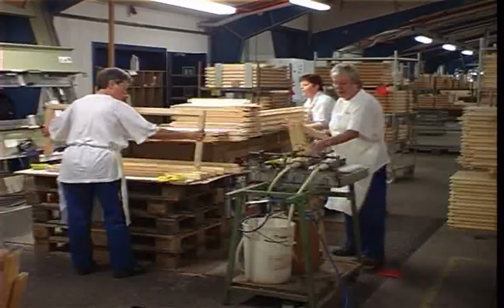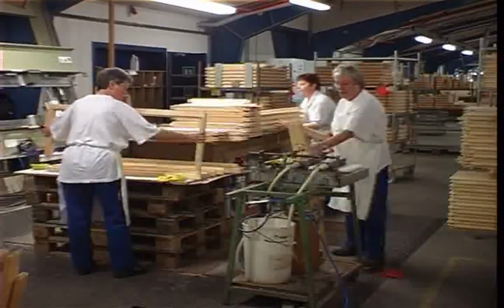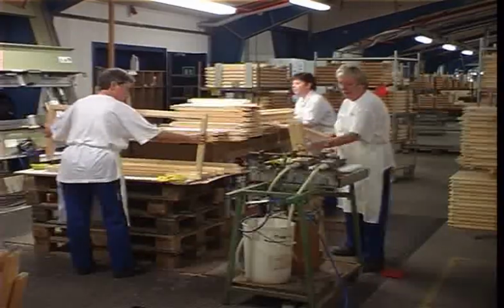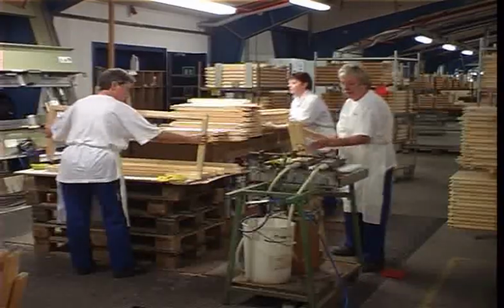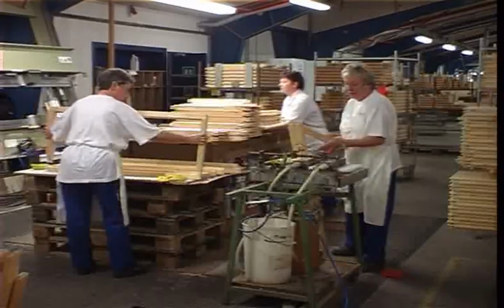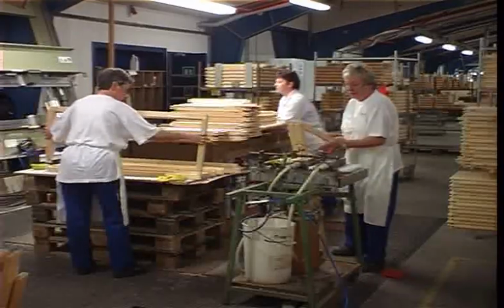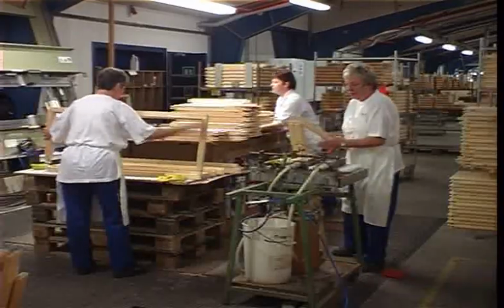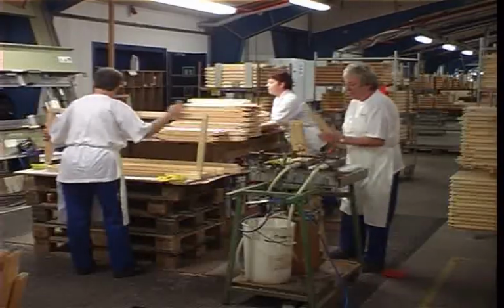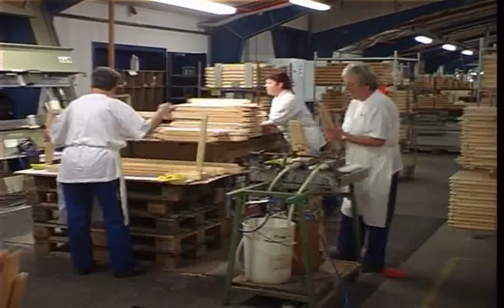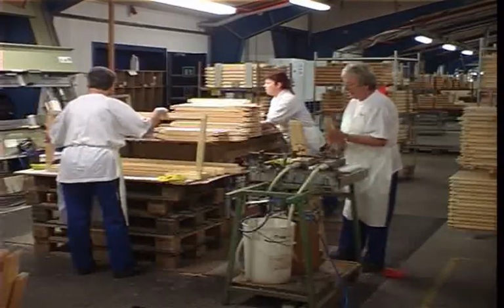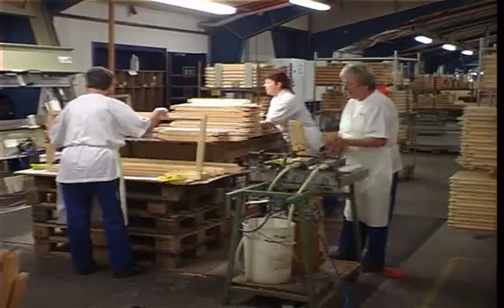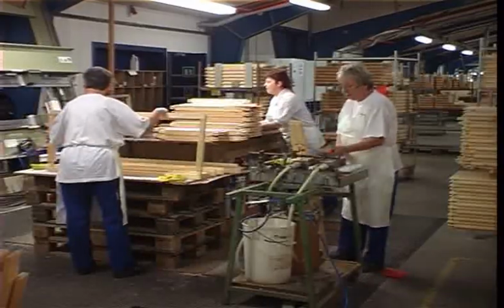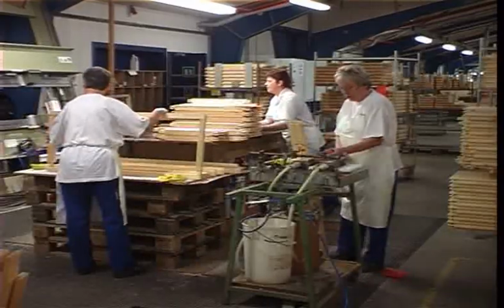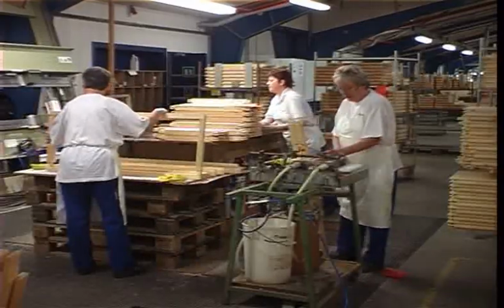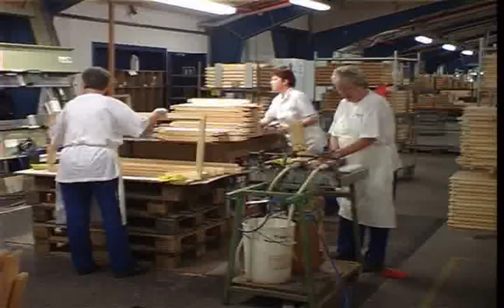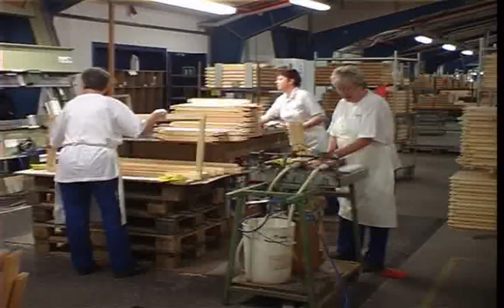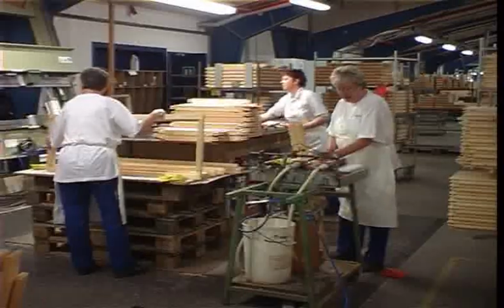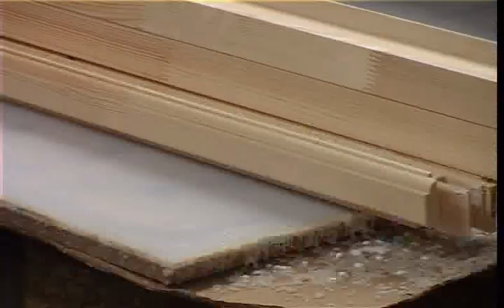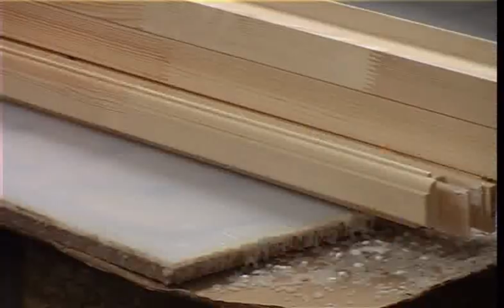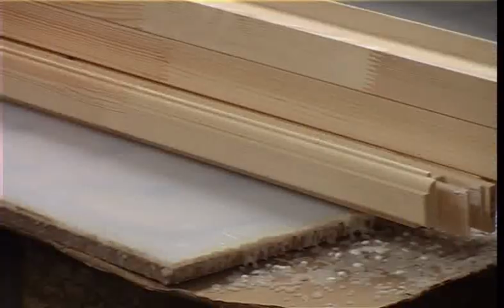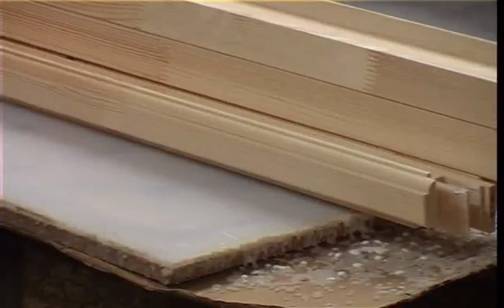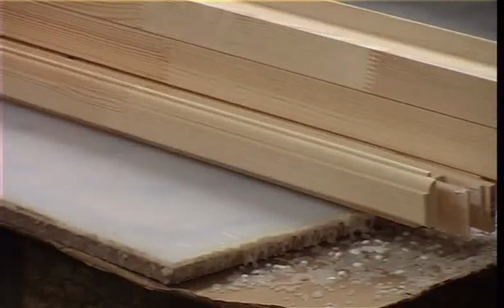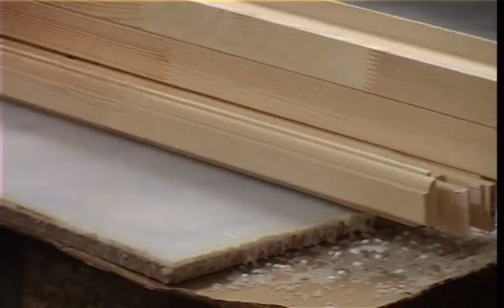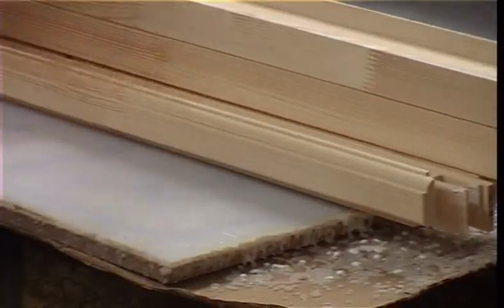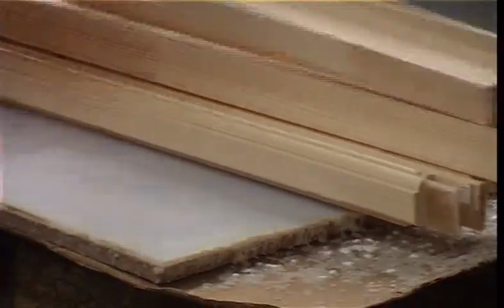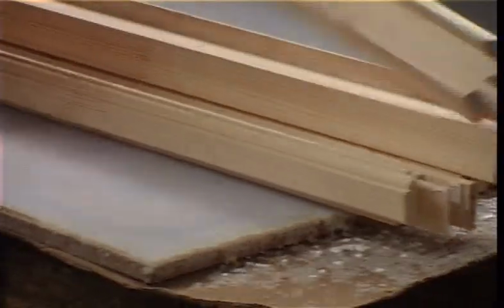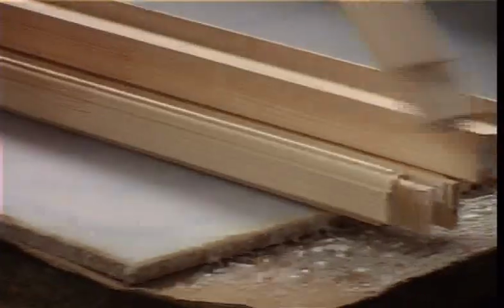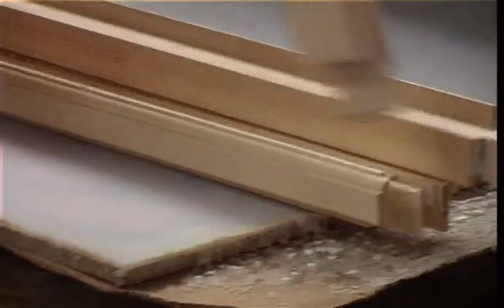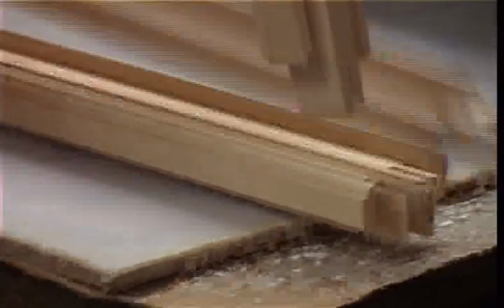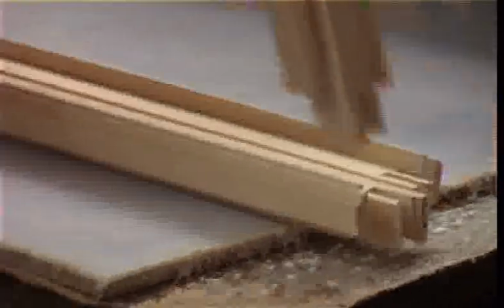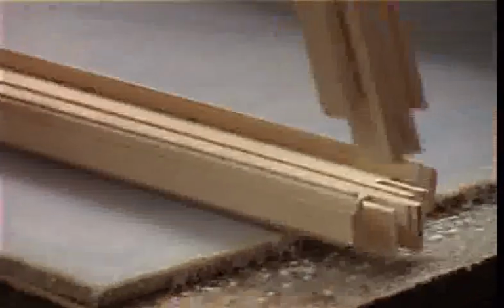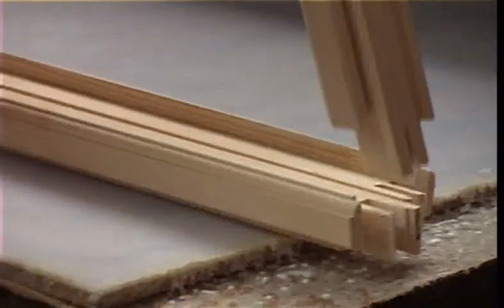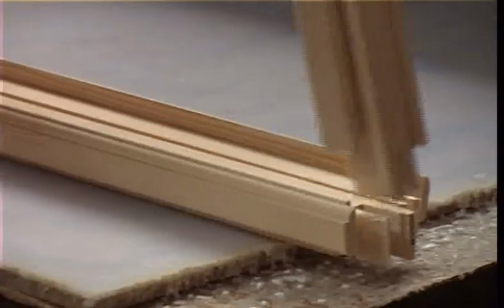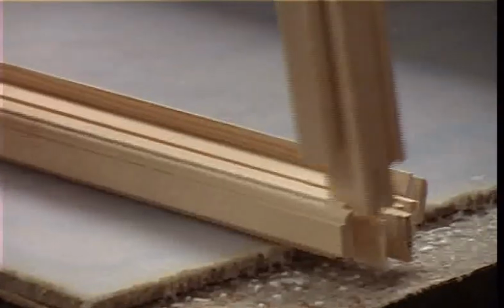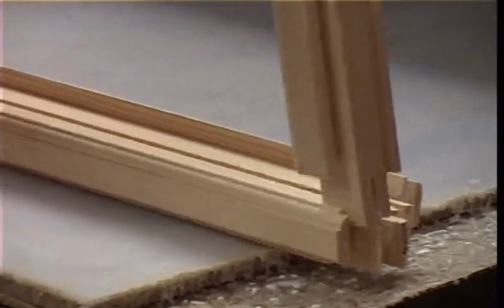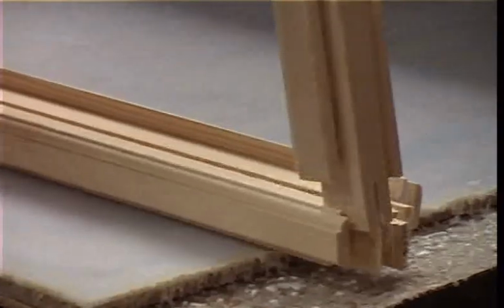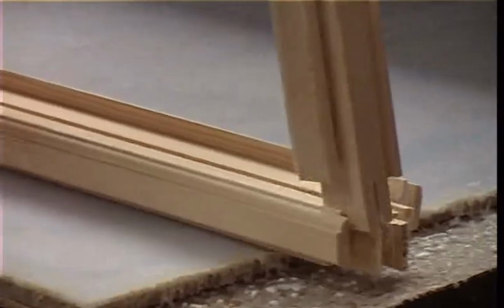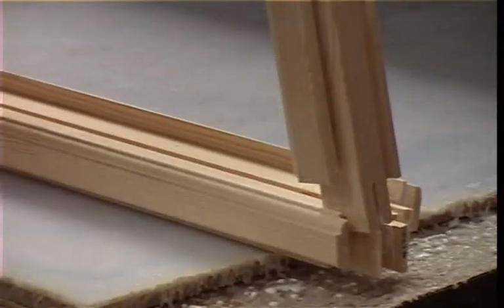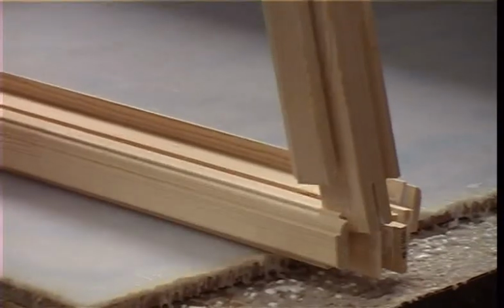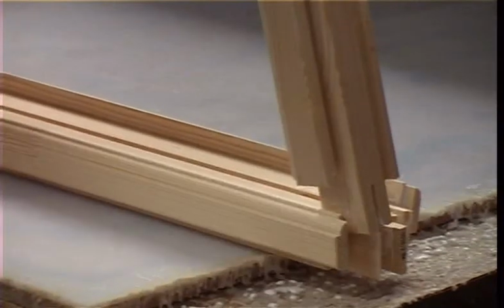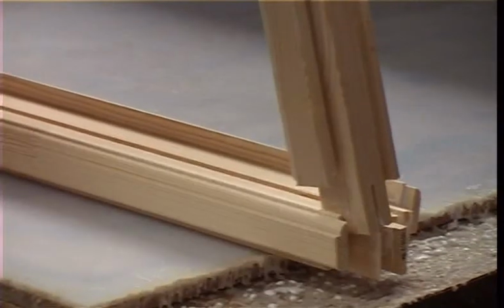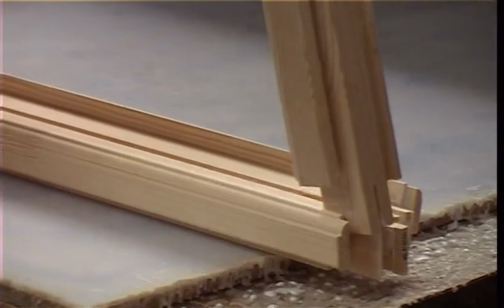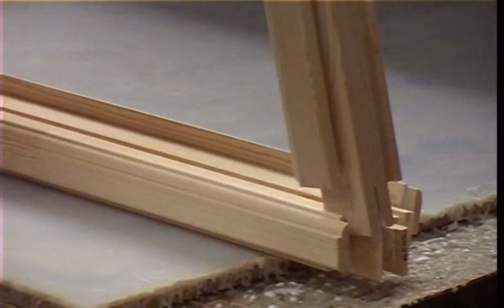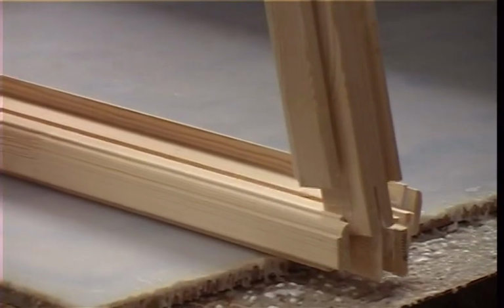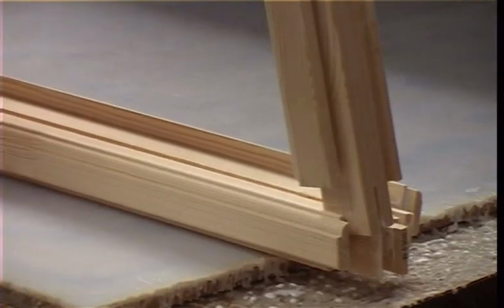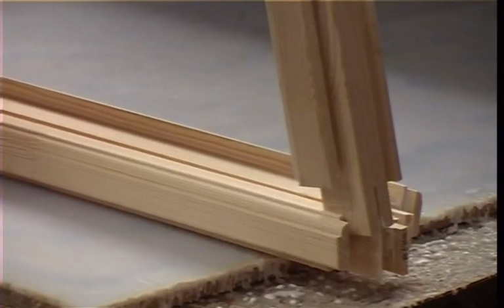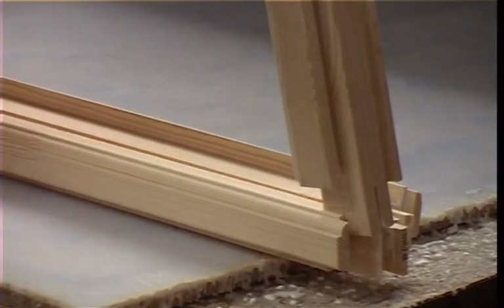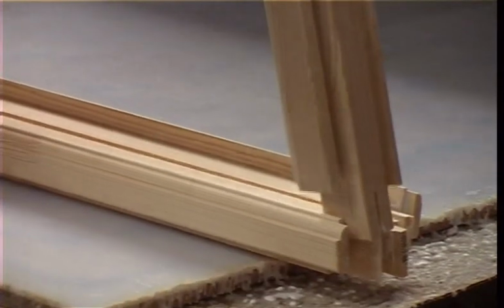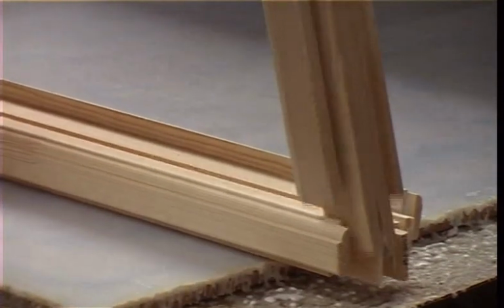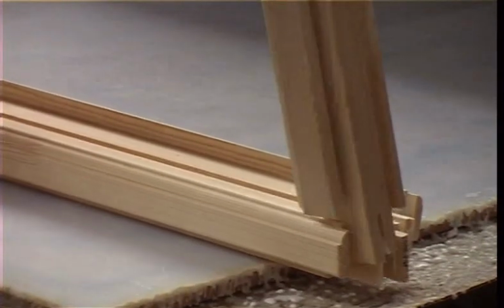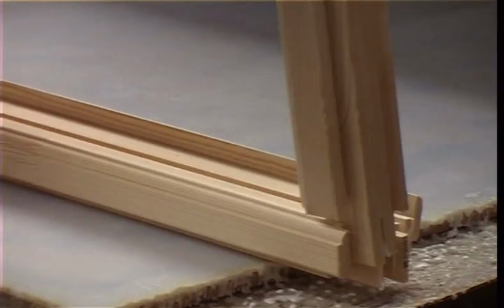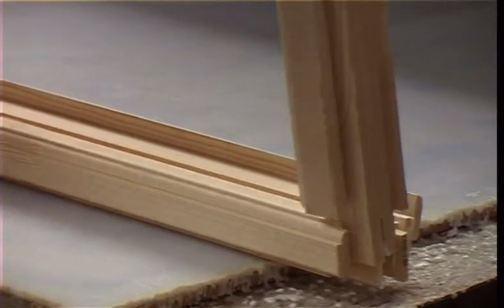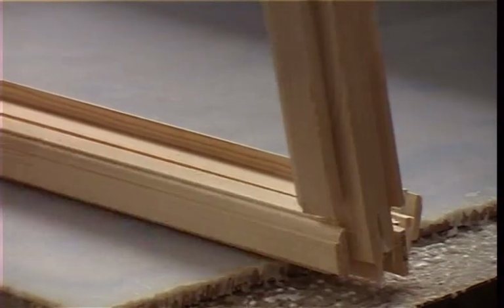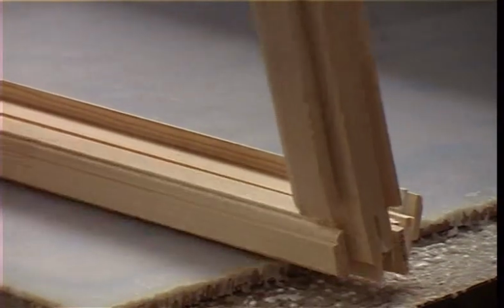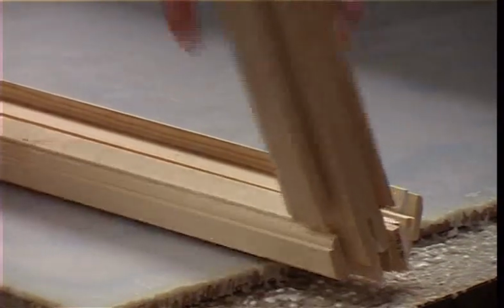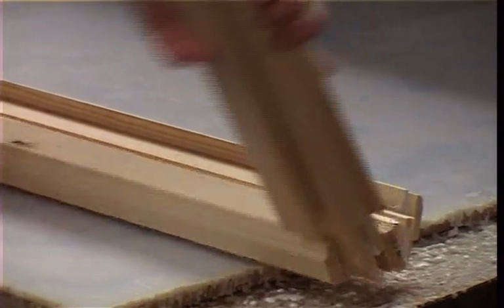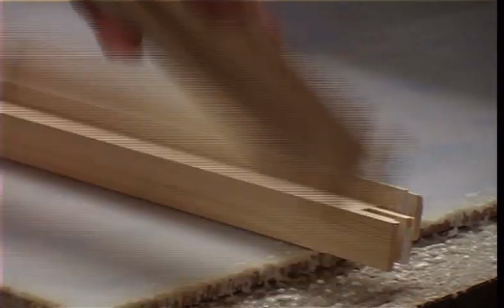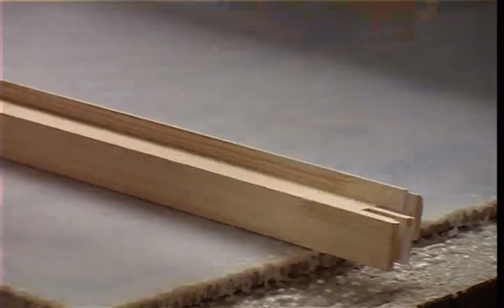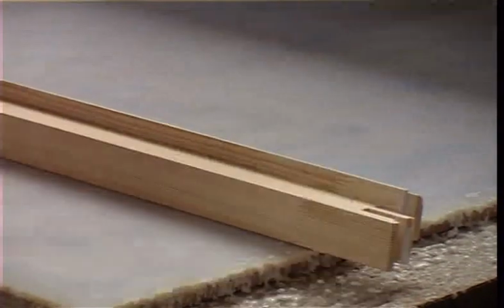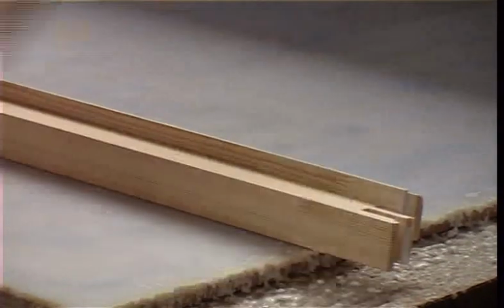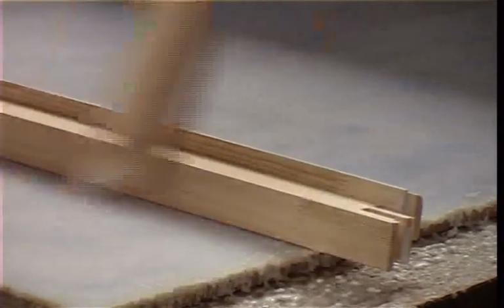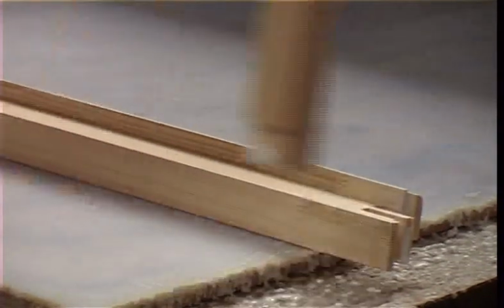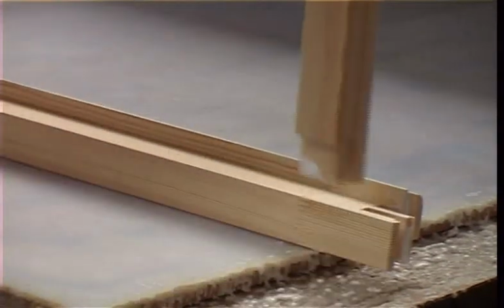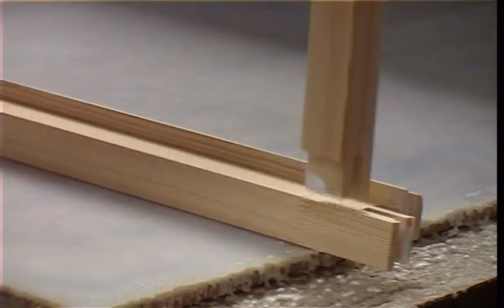The profiles are assembled by compression and the joints are bonded with waterproof glue.